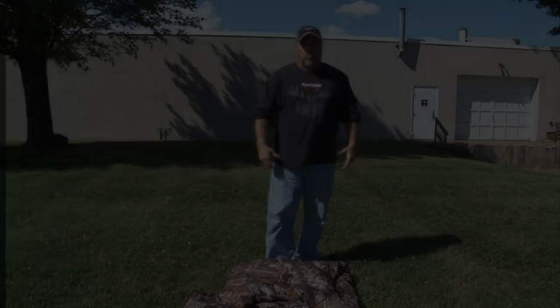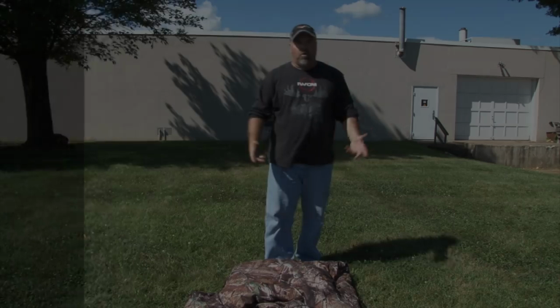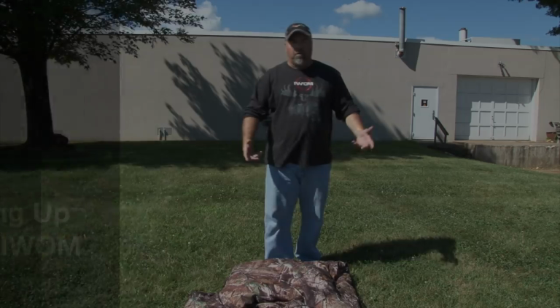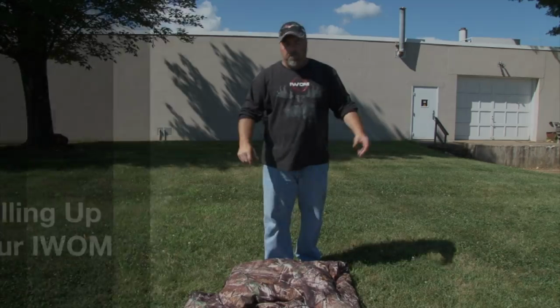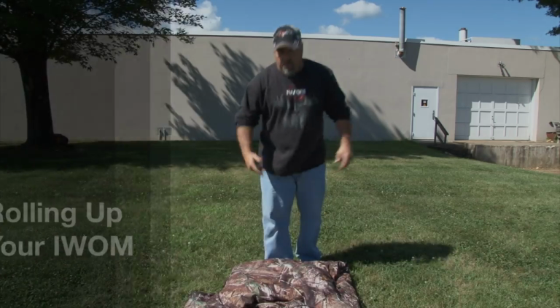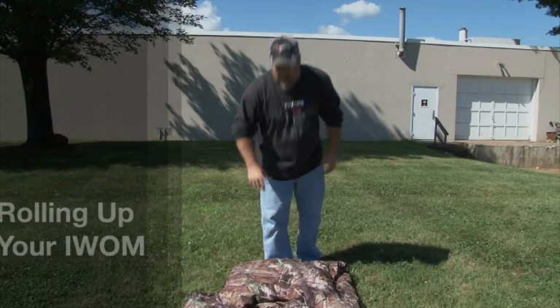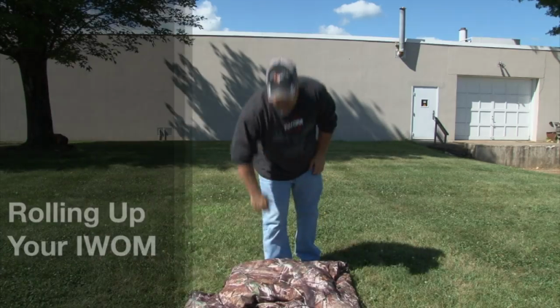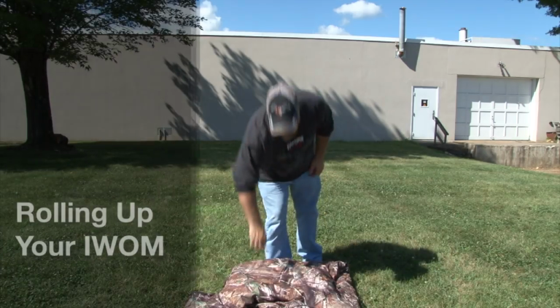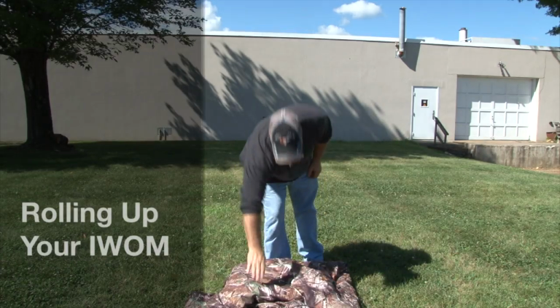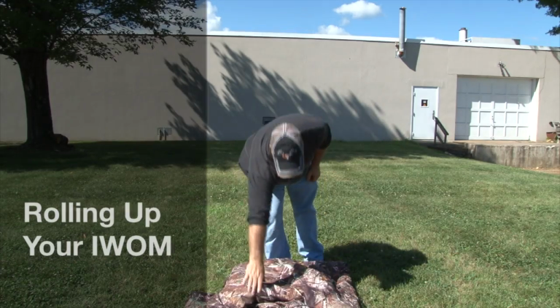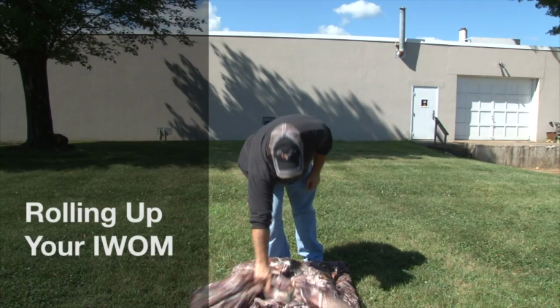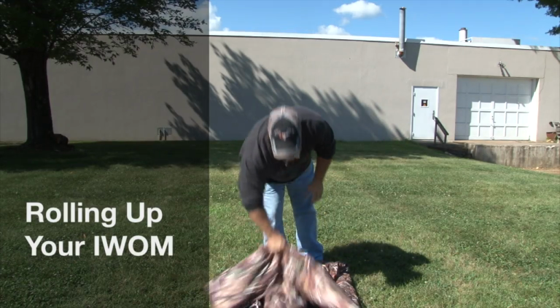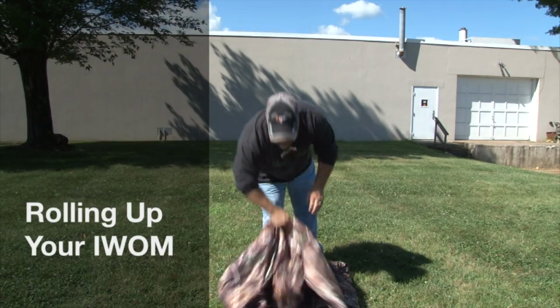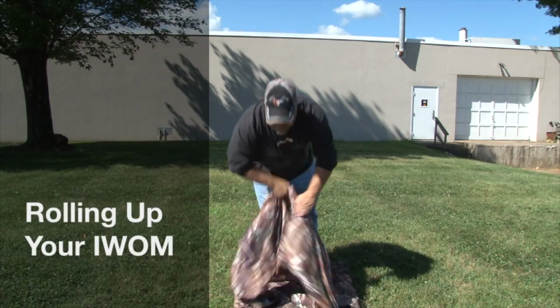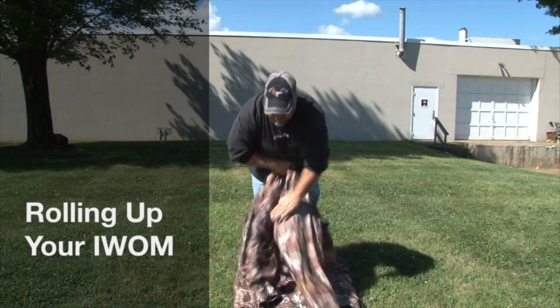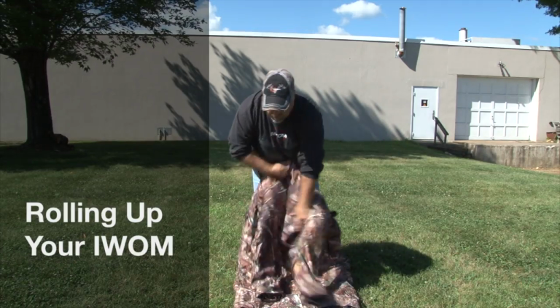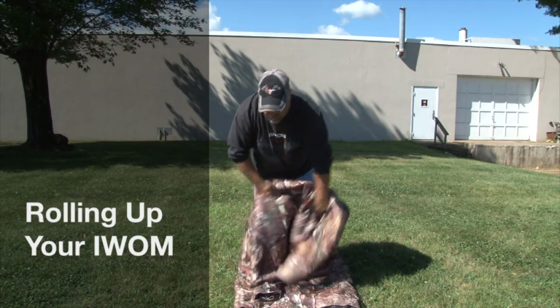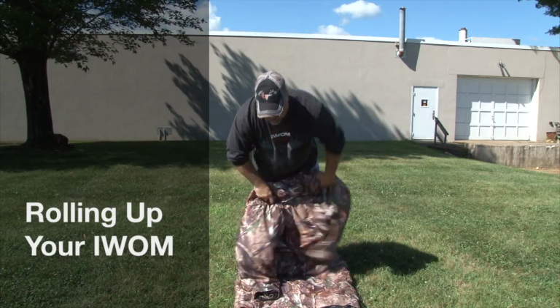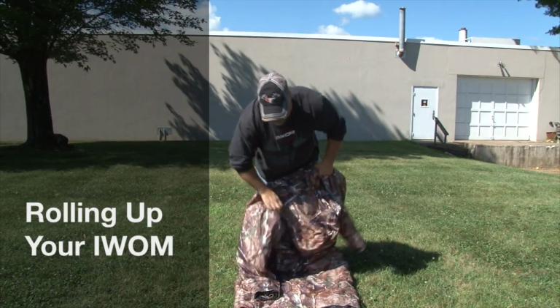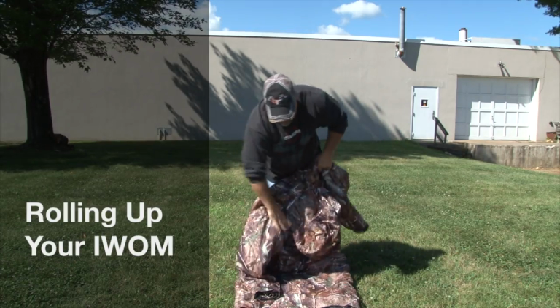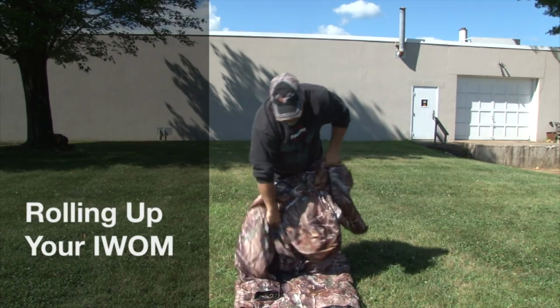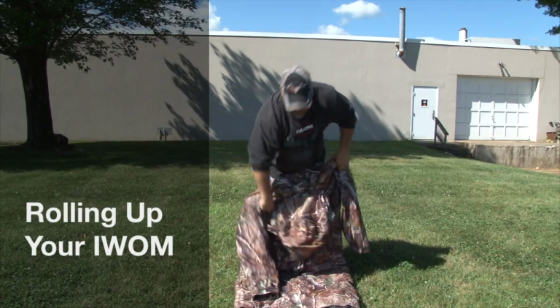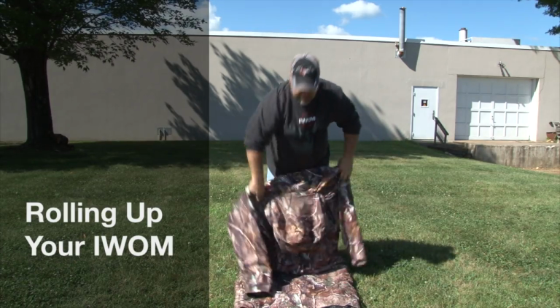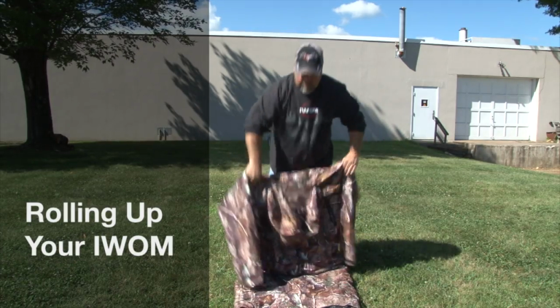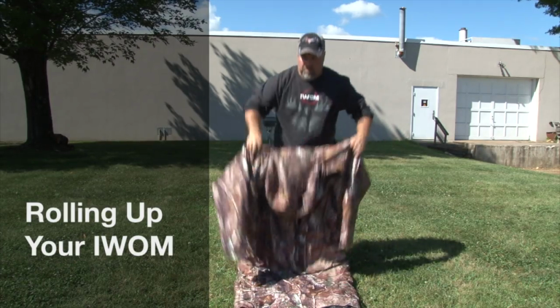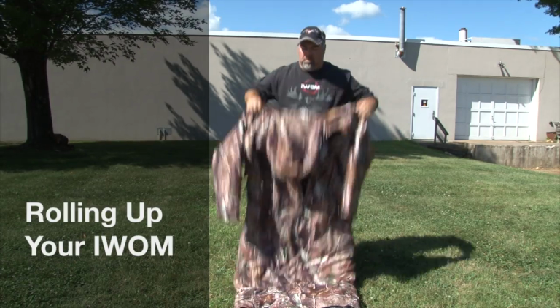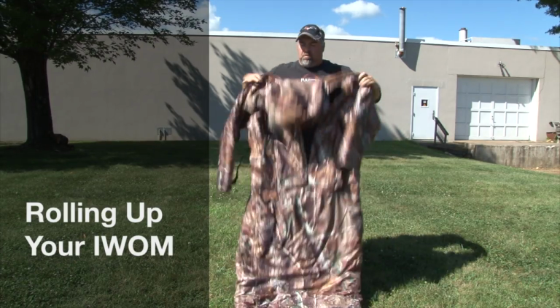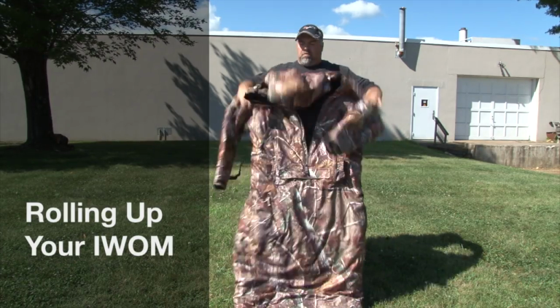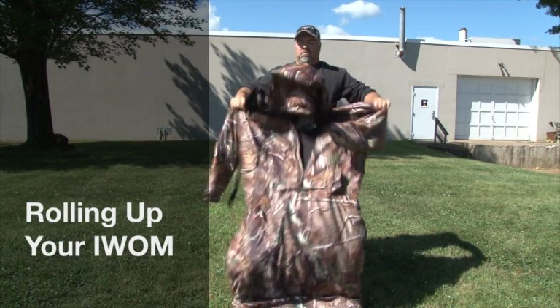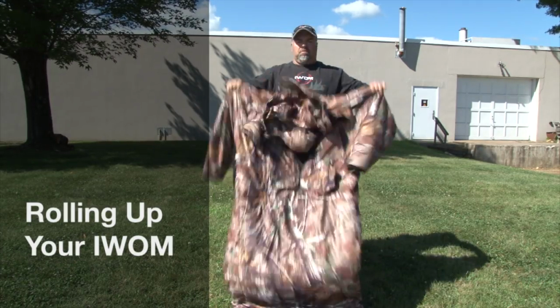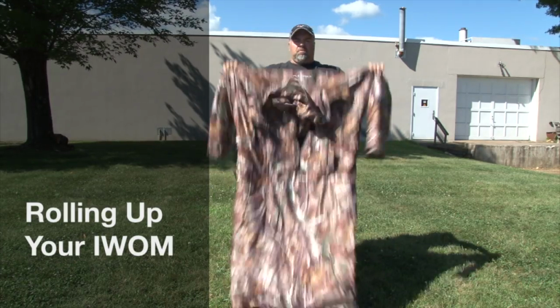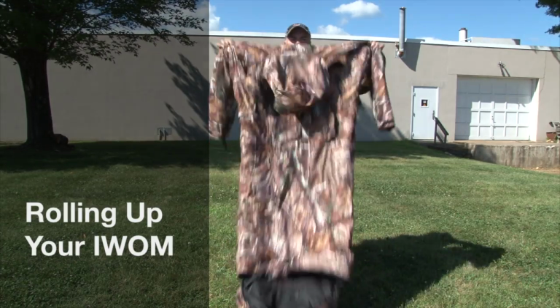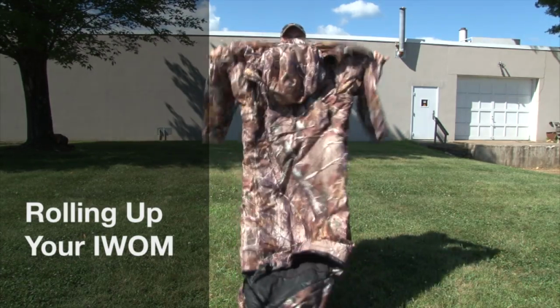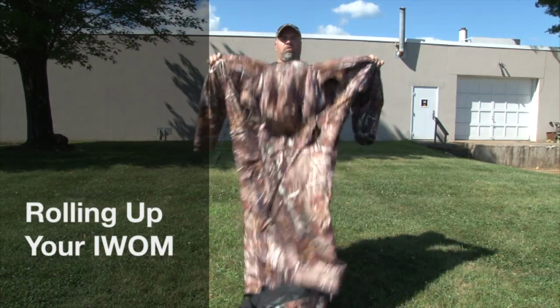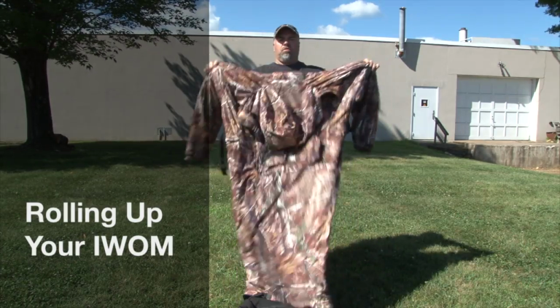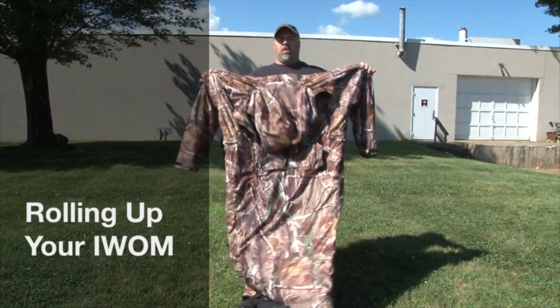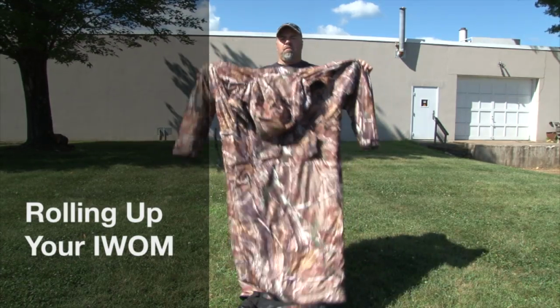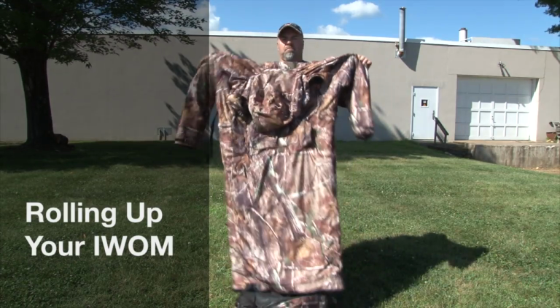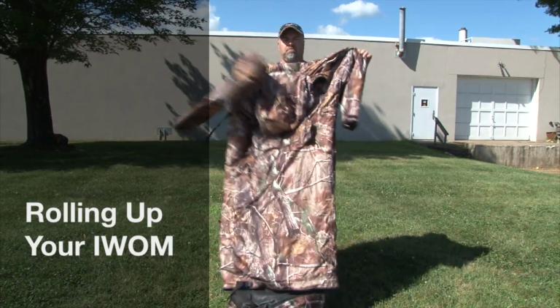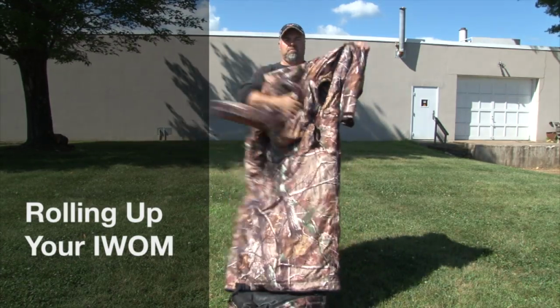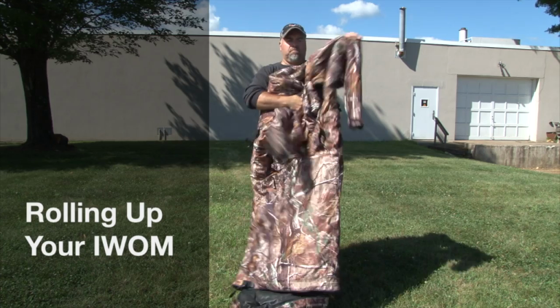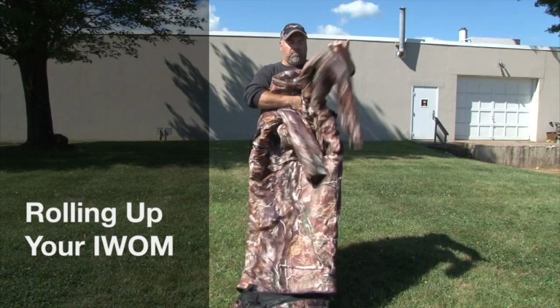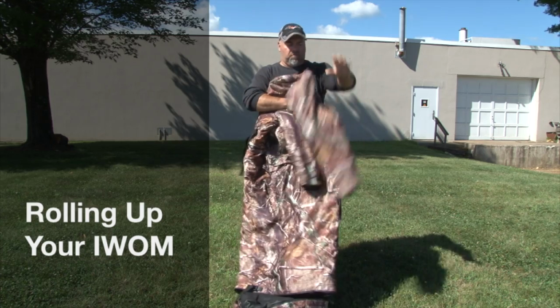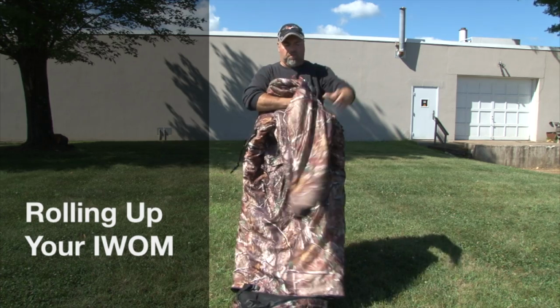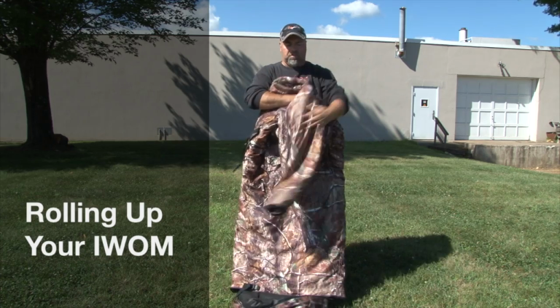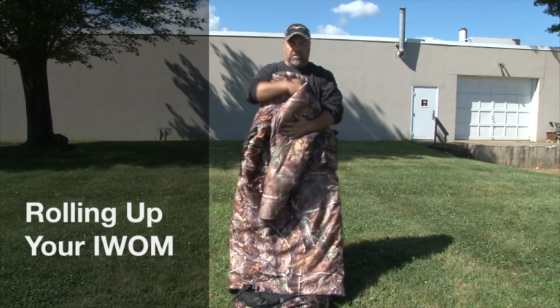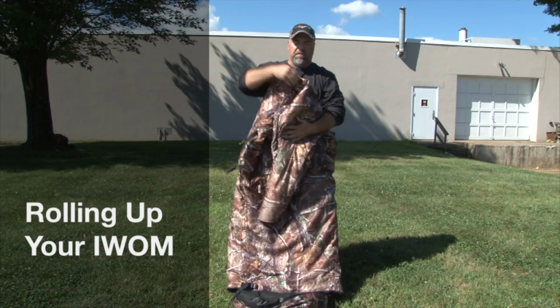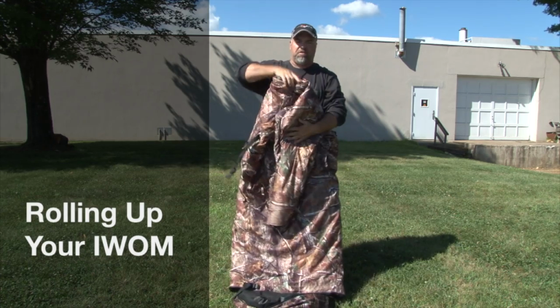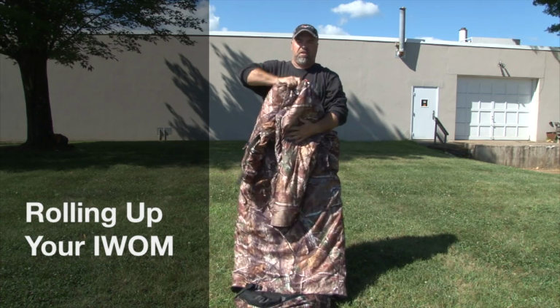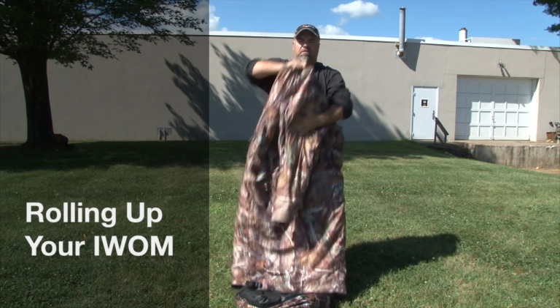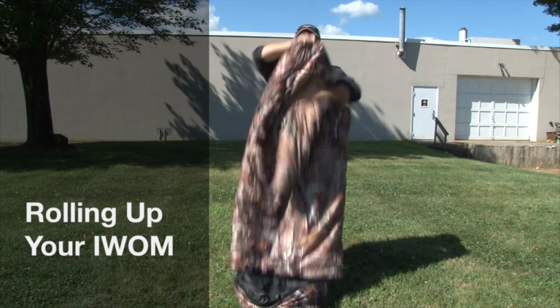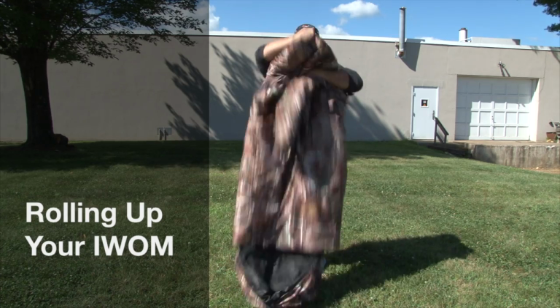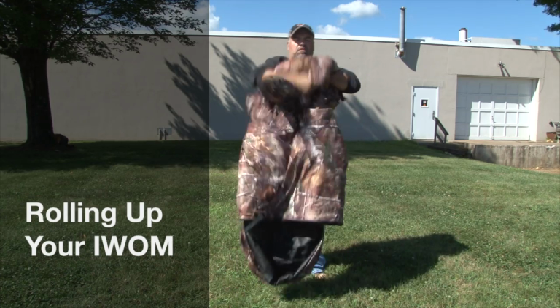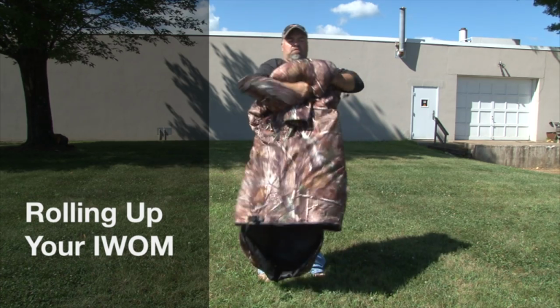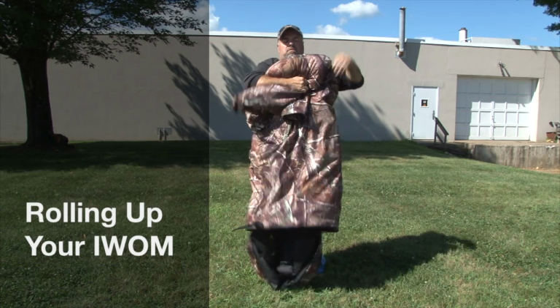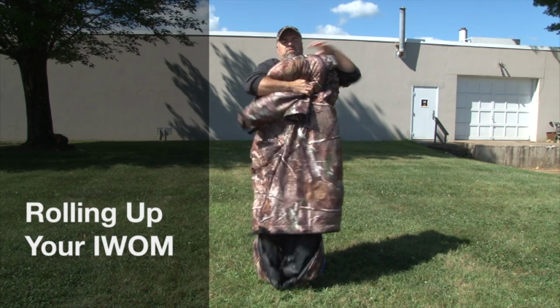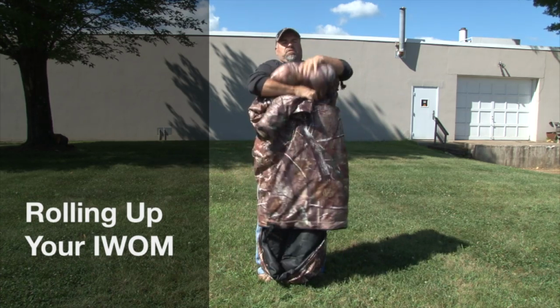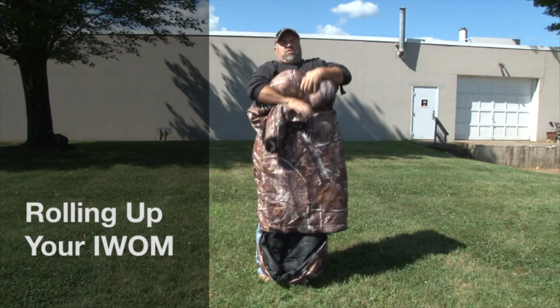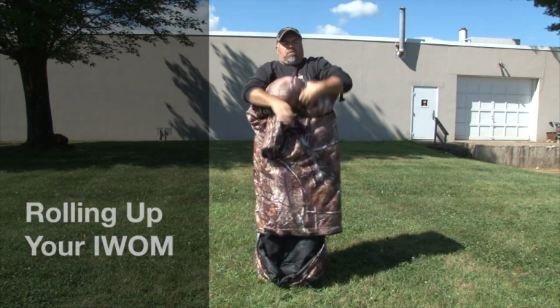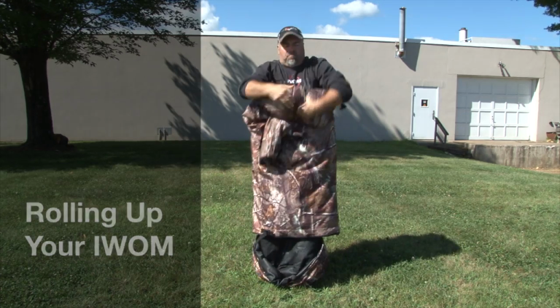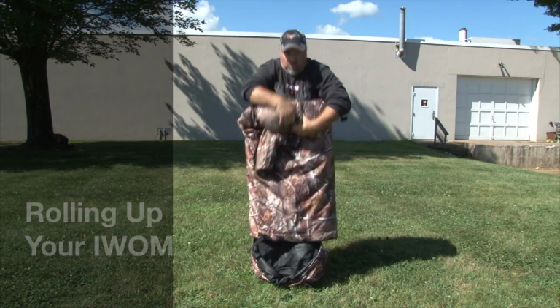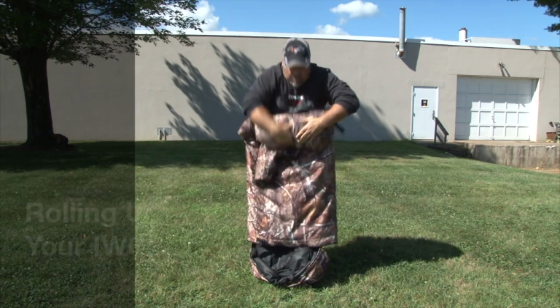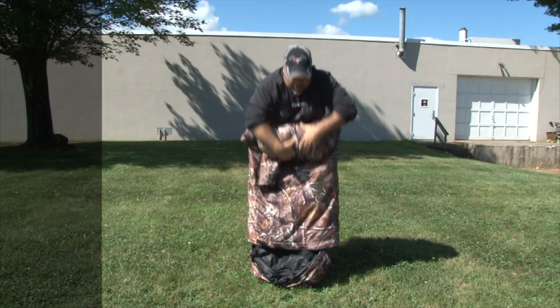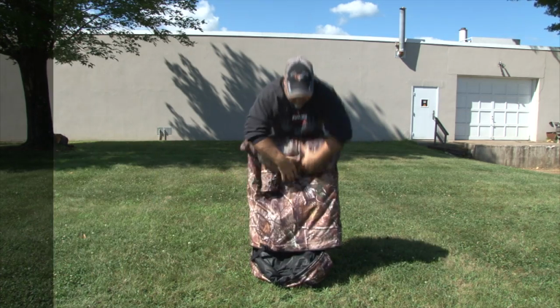Rolling up the I-WOM is very simple. Just hold it up, throw the sleeves in, and start rolling it.